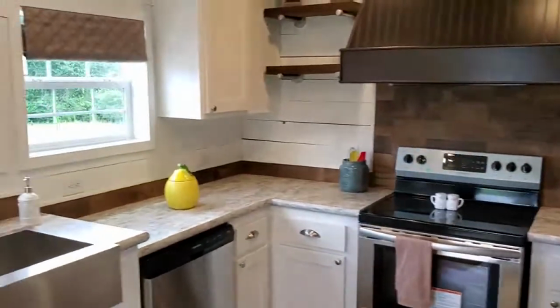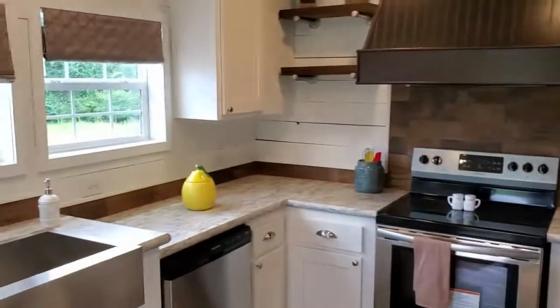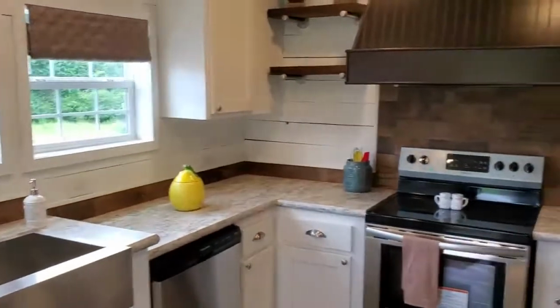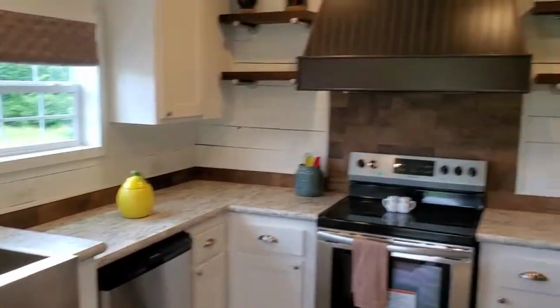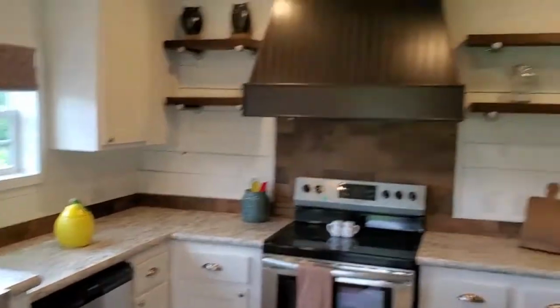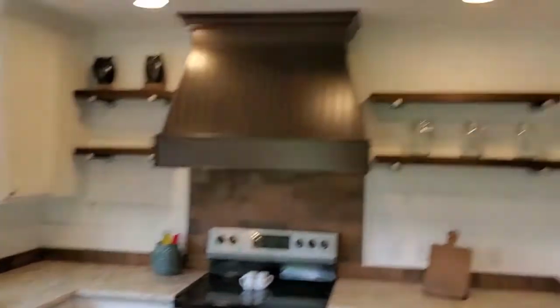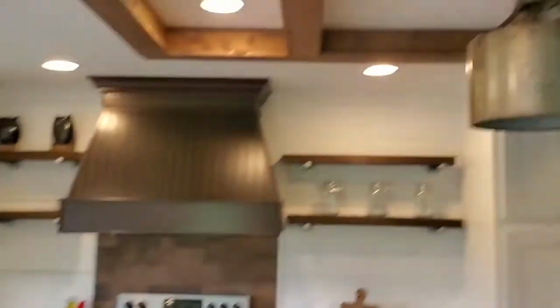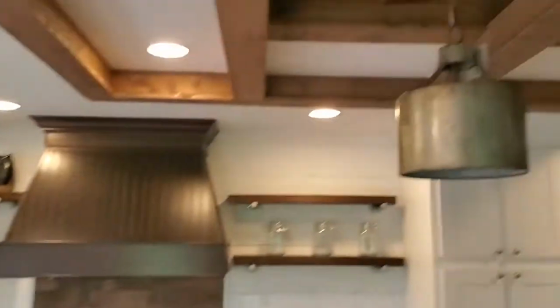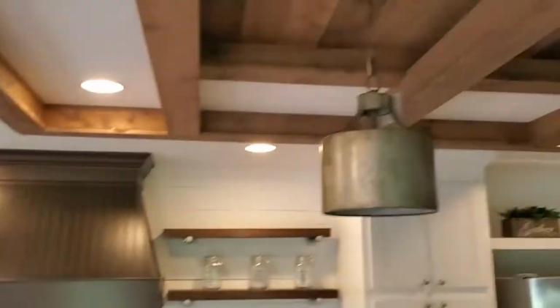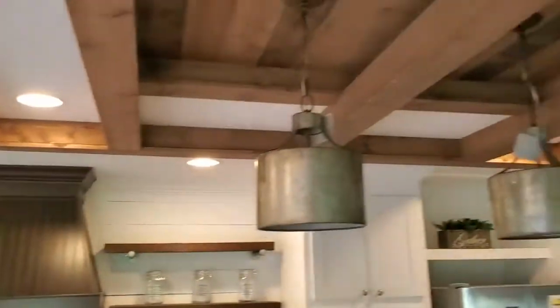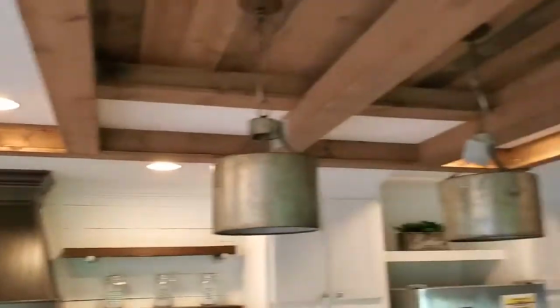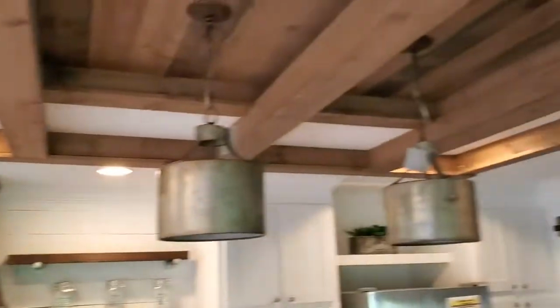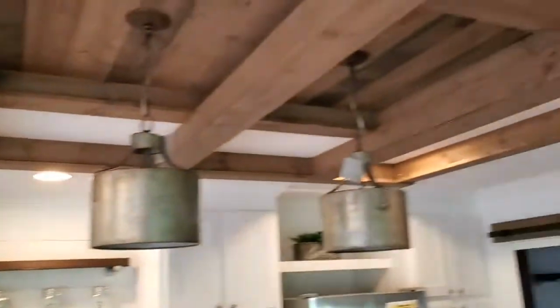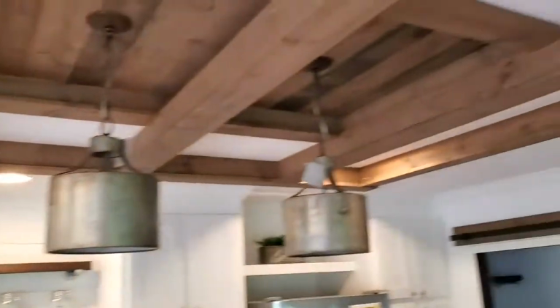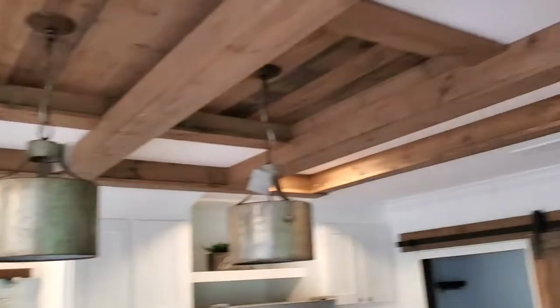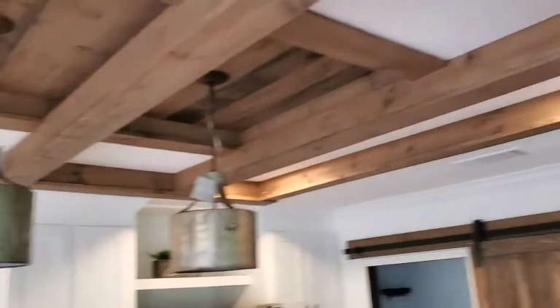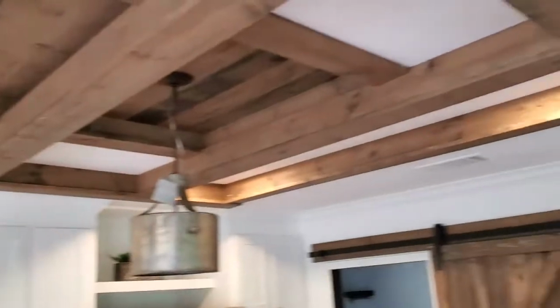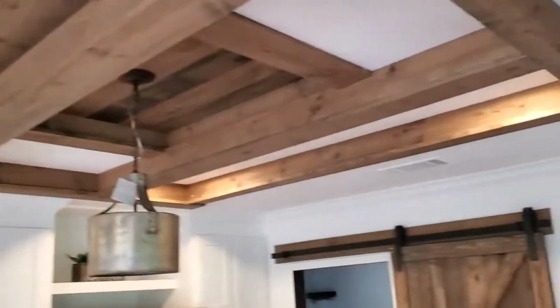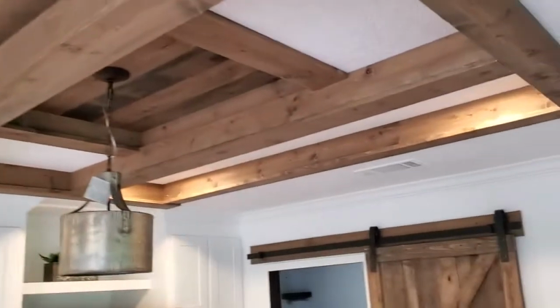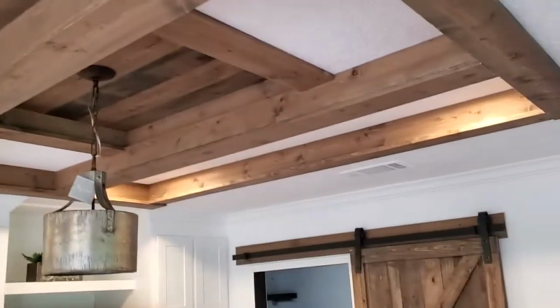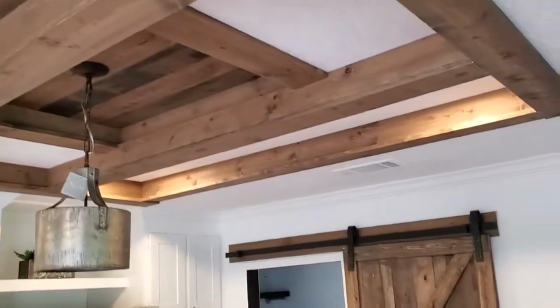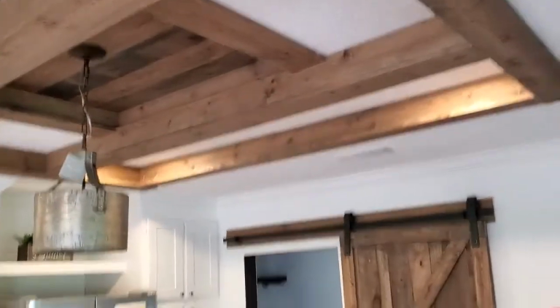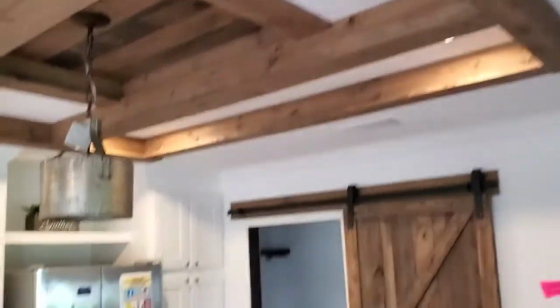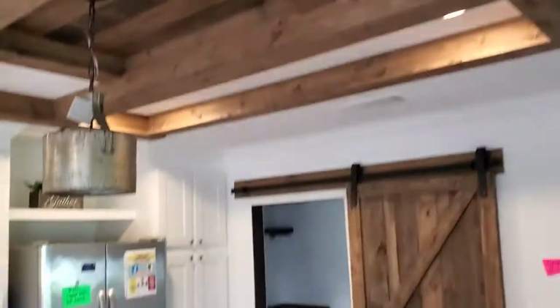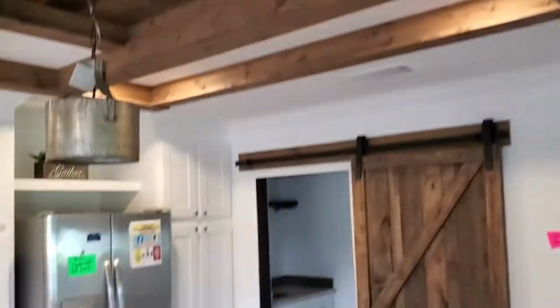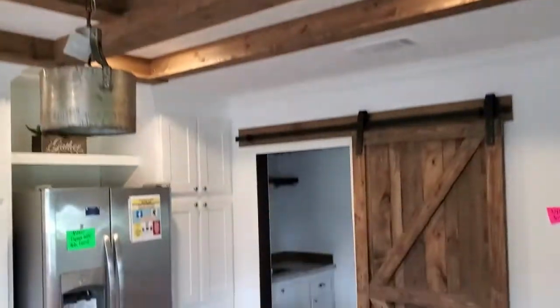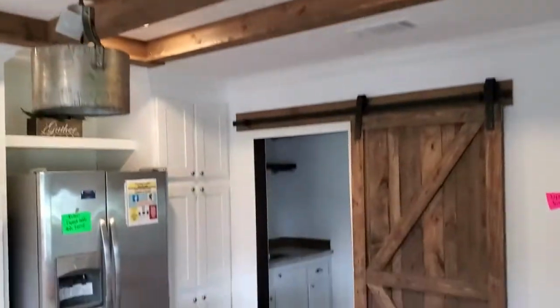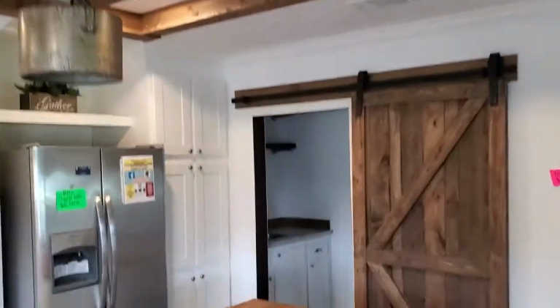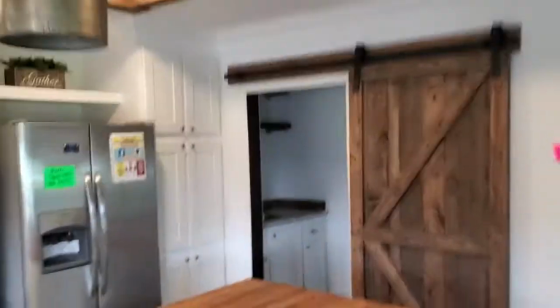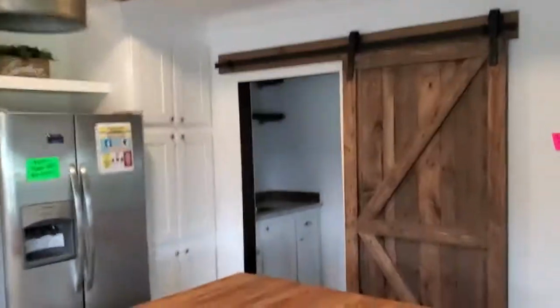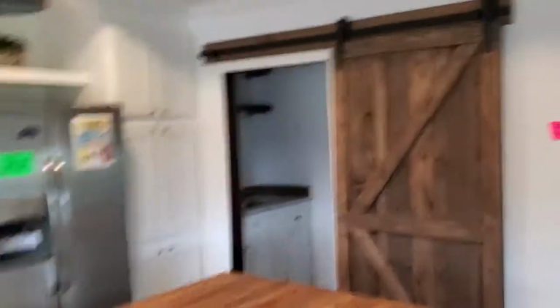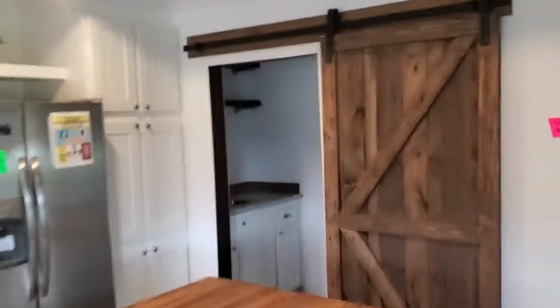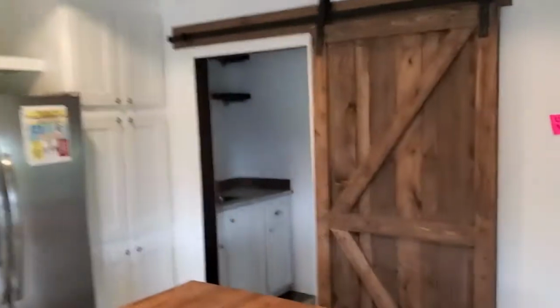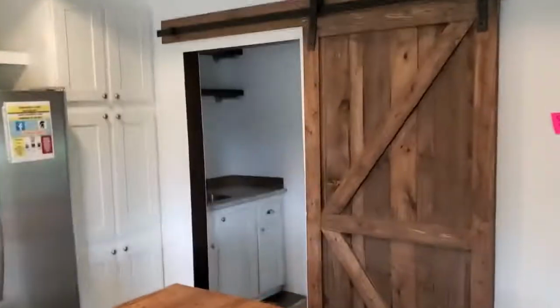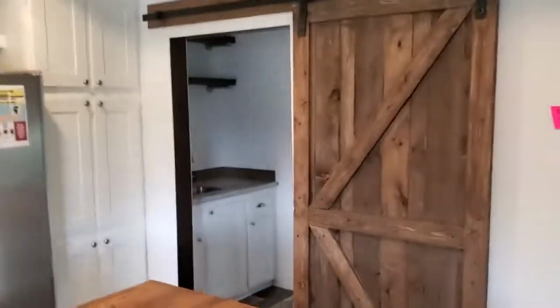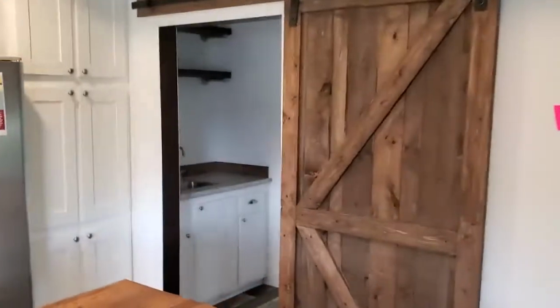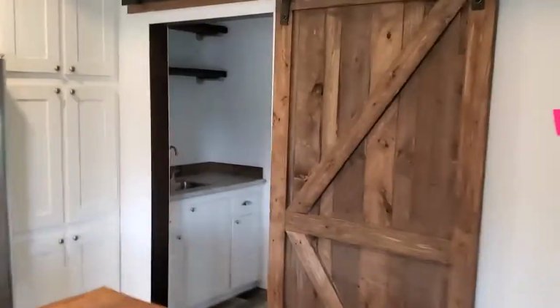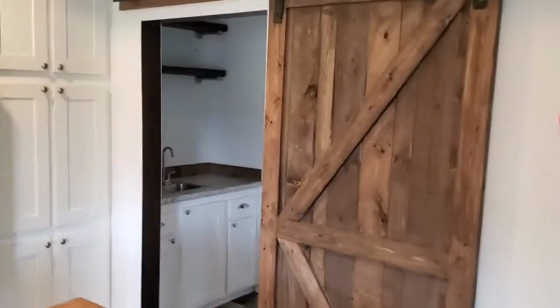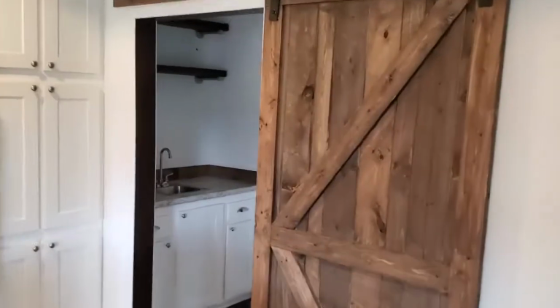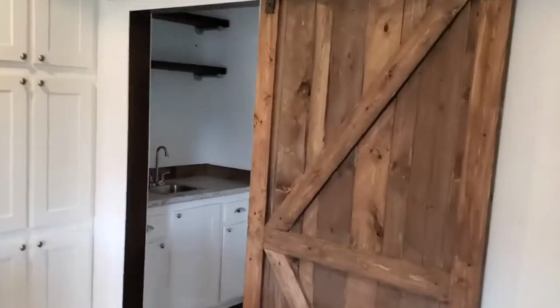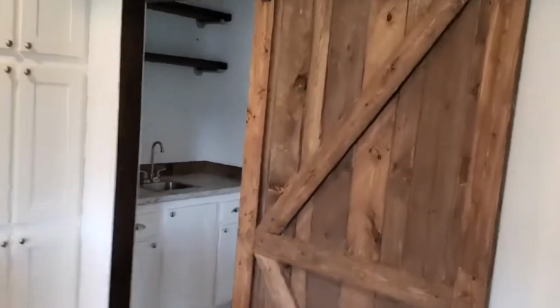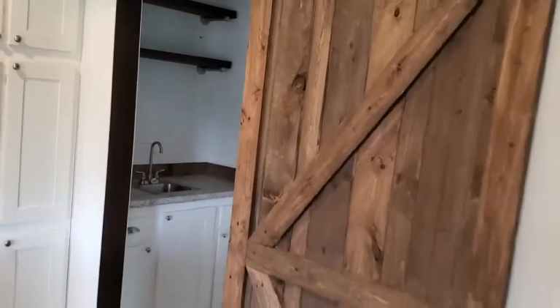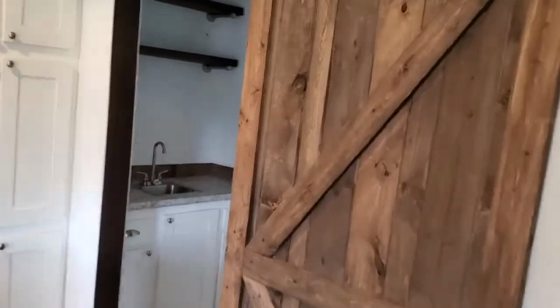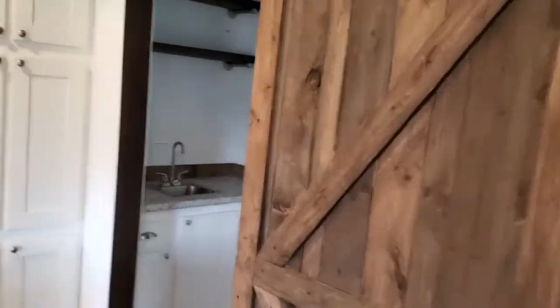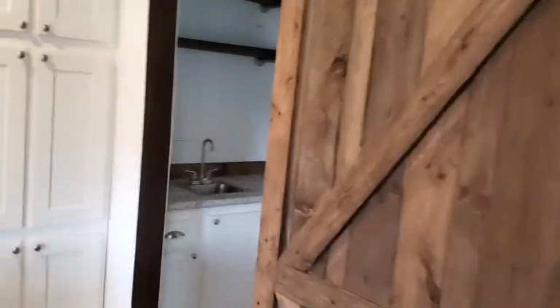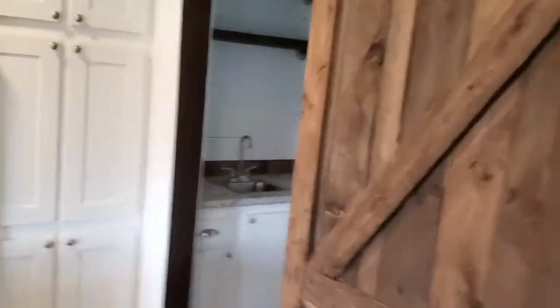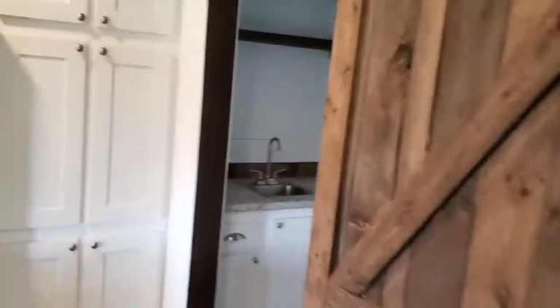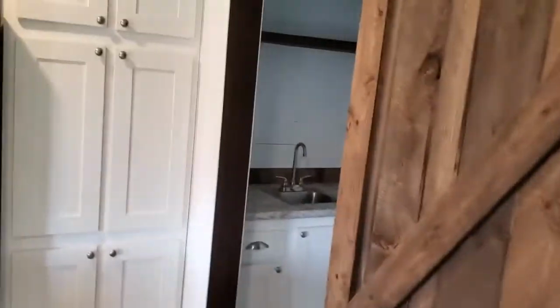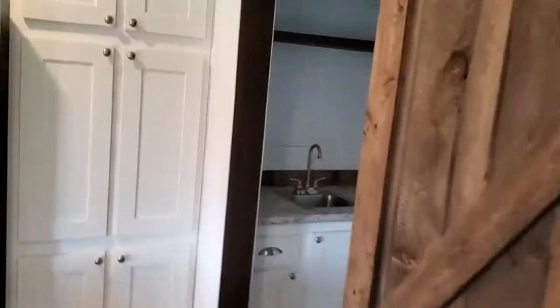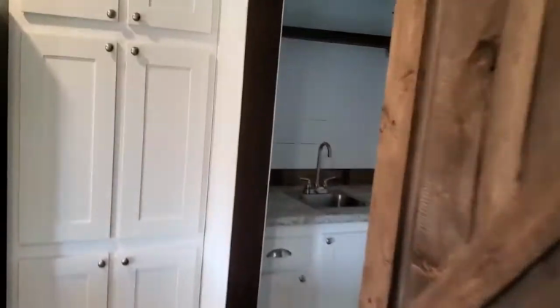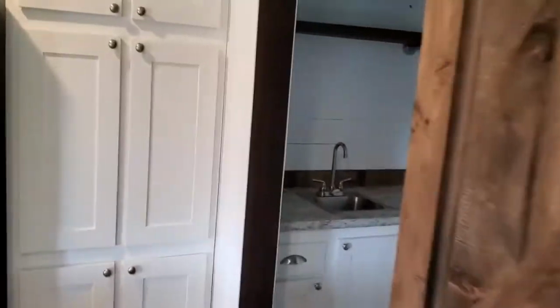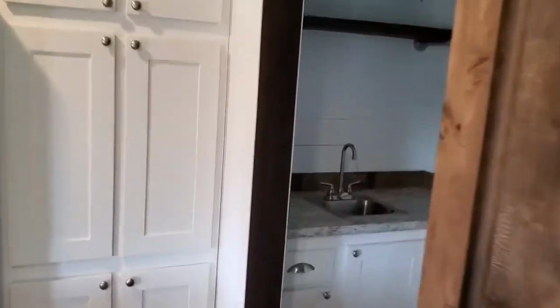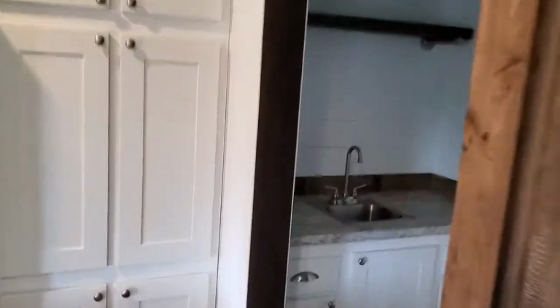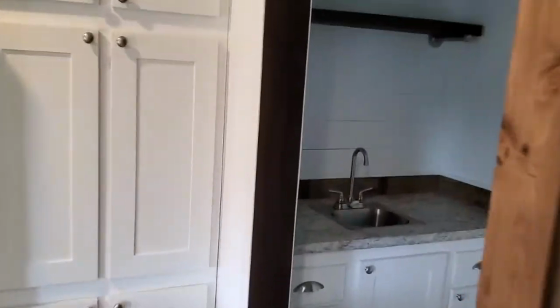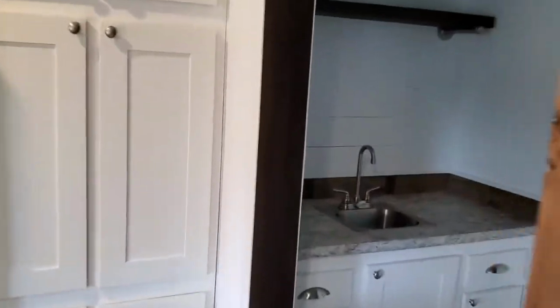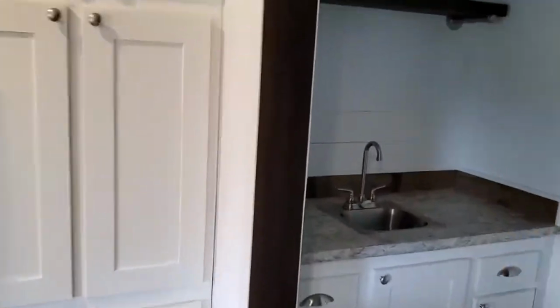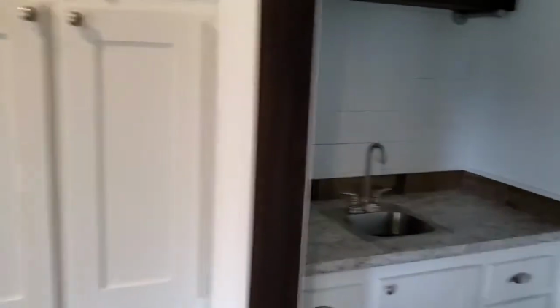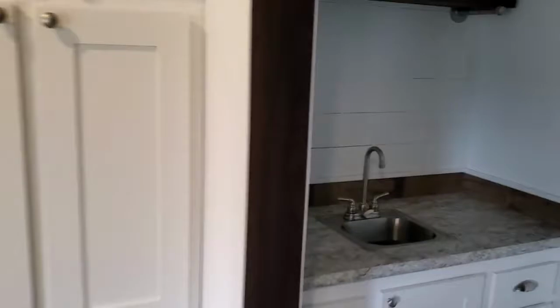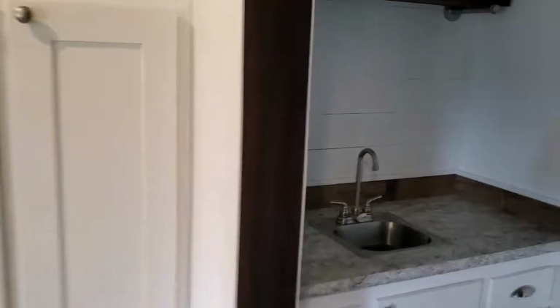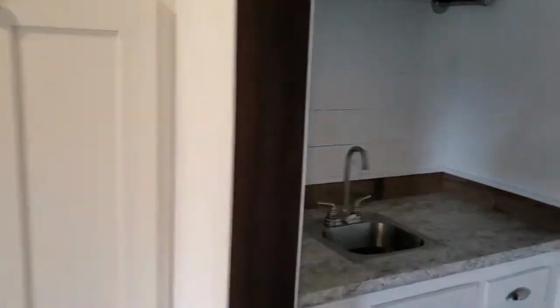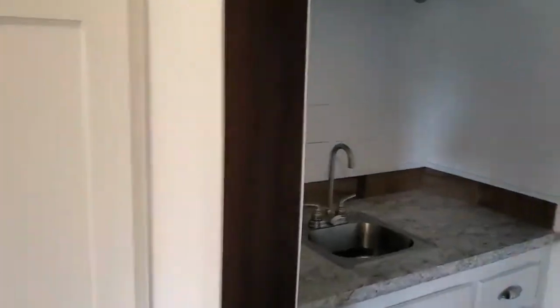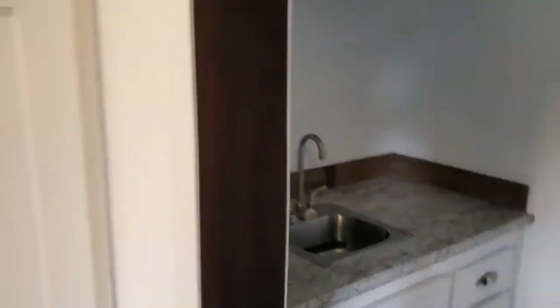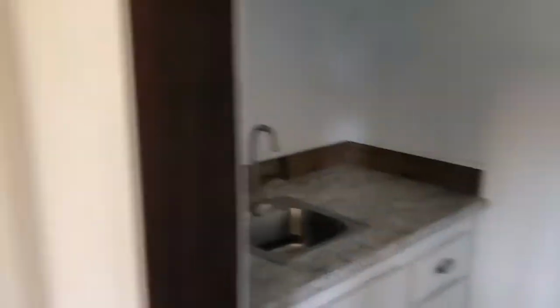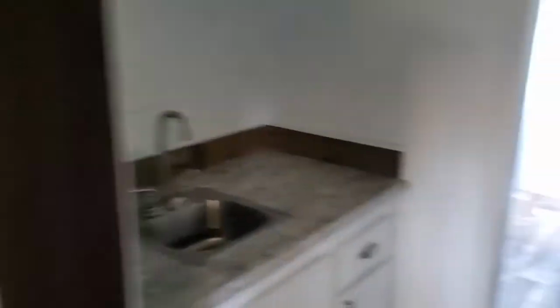Check out this unique layout for this beautiful kitchen. Come on back, let's go check out the pantry back here. This is a full pantry mudroom — it's got a little wet sink.